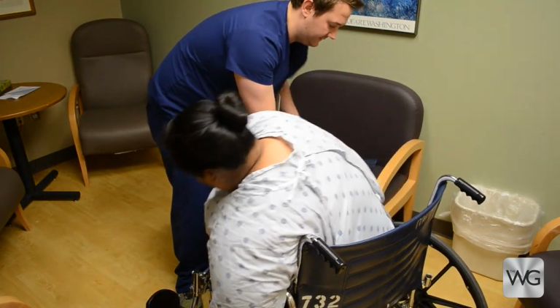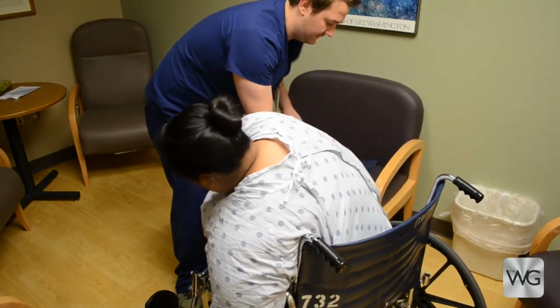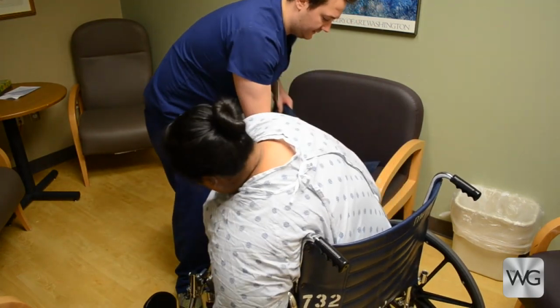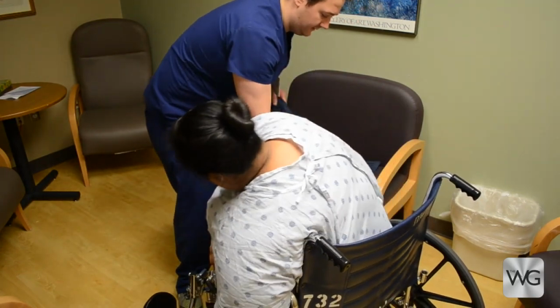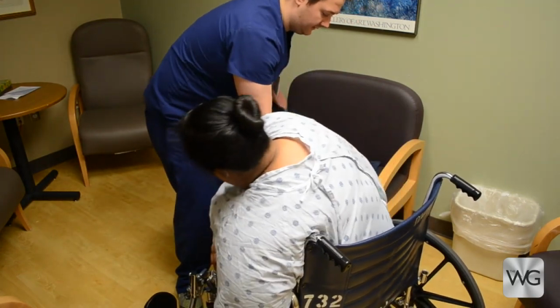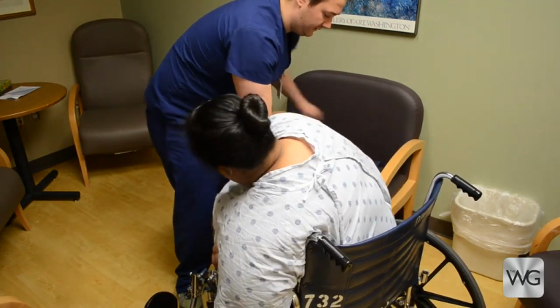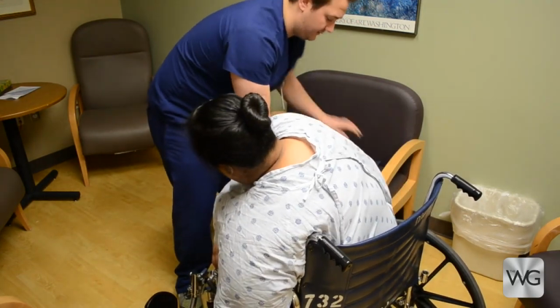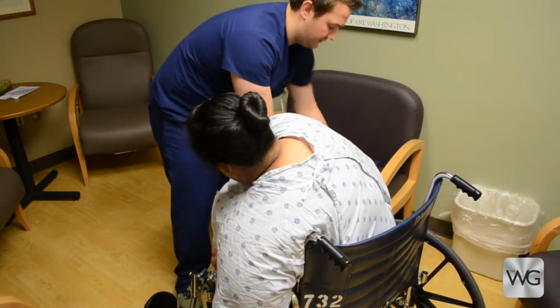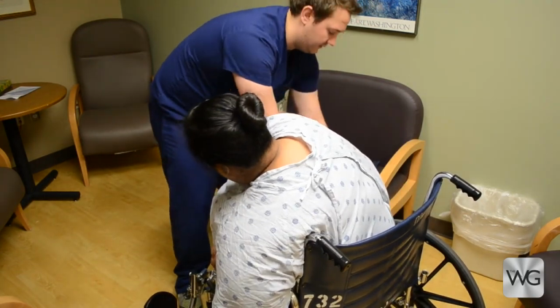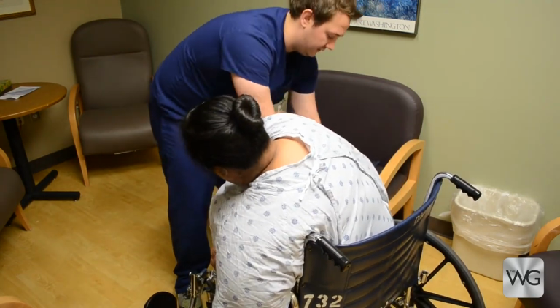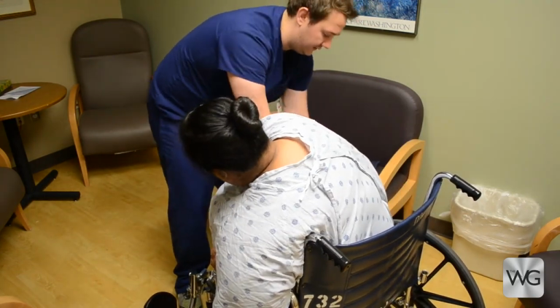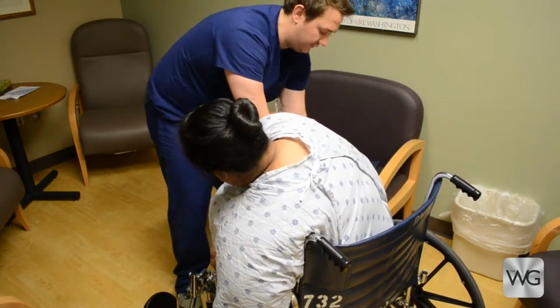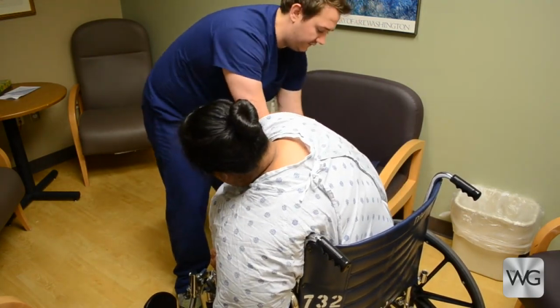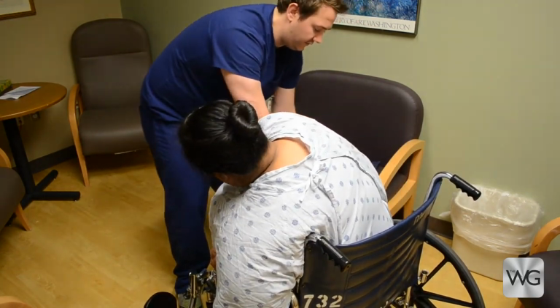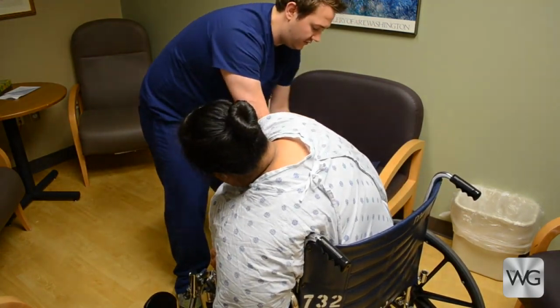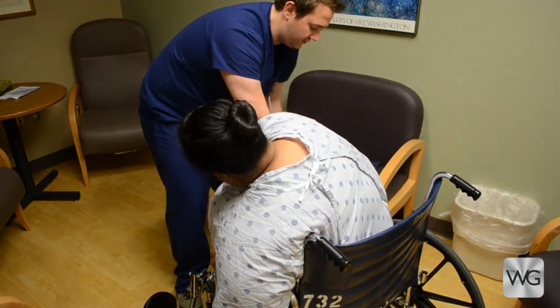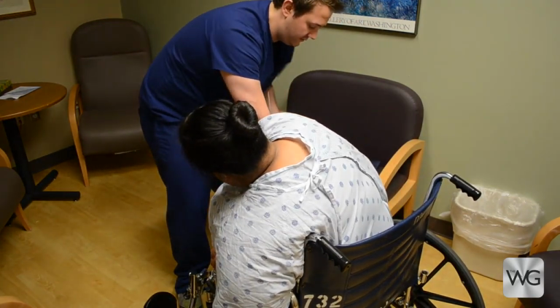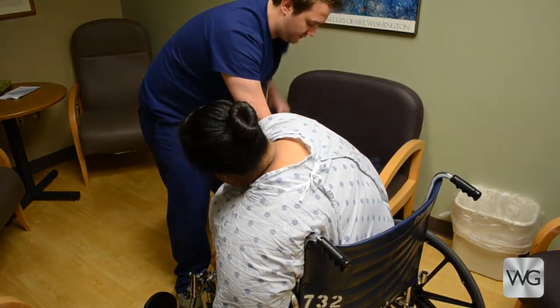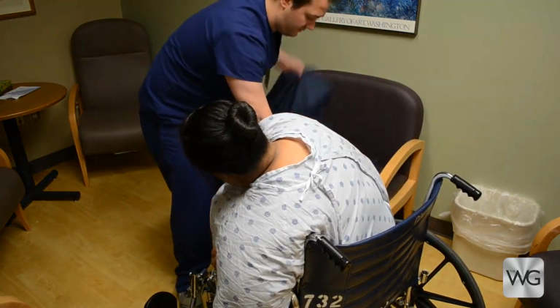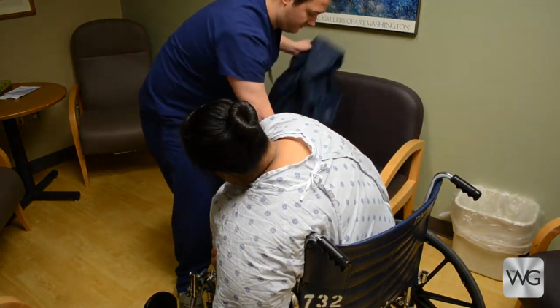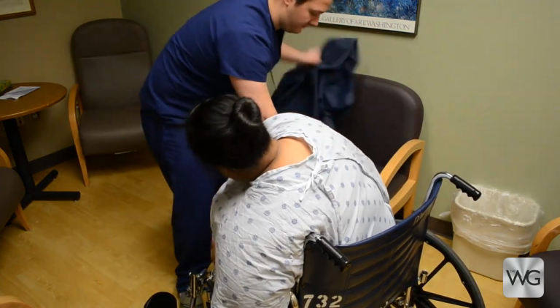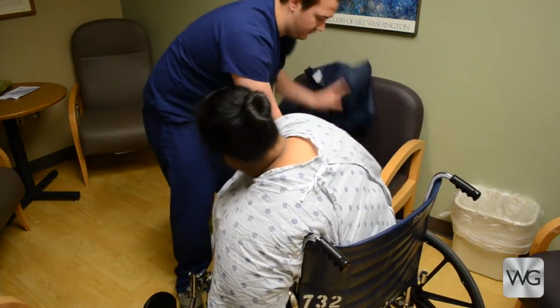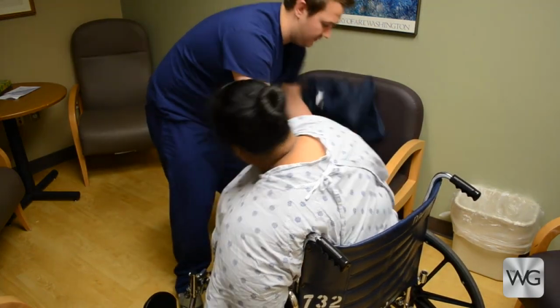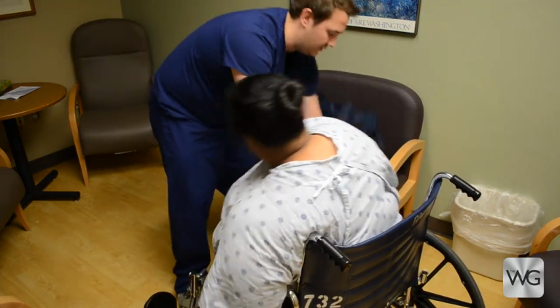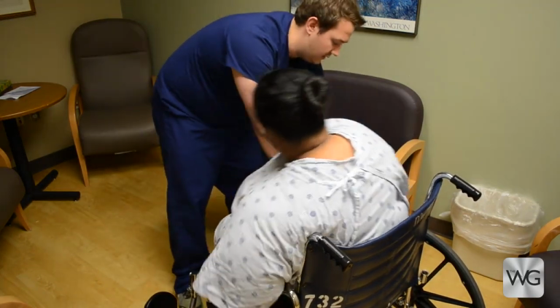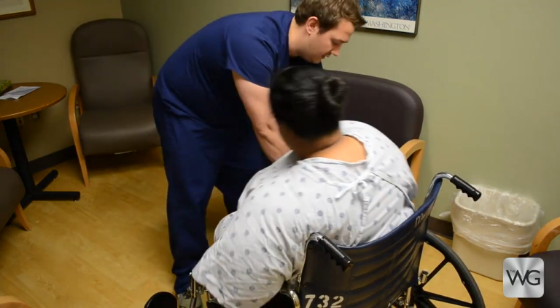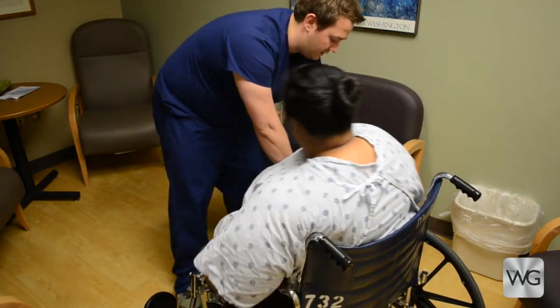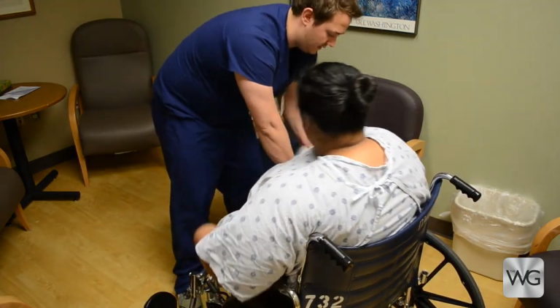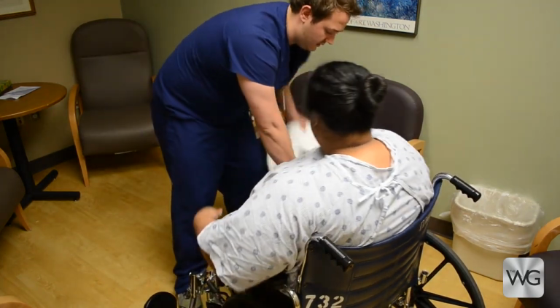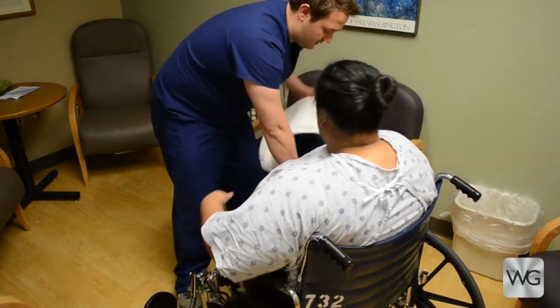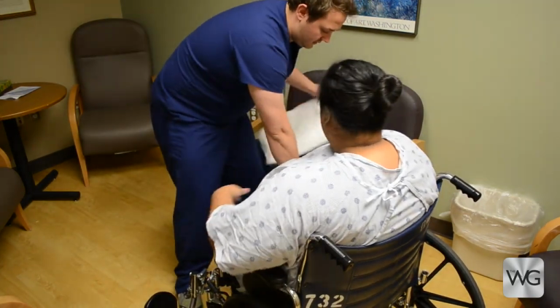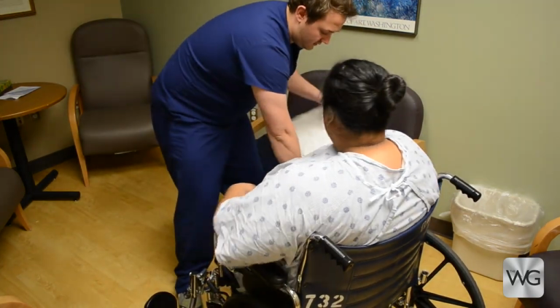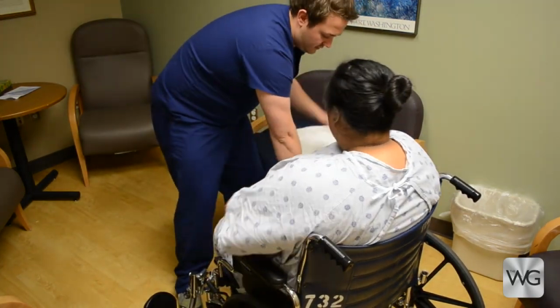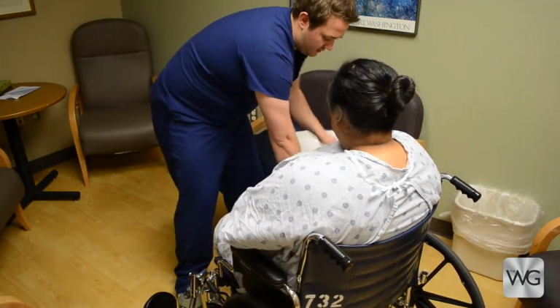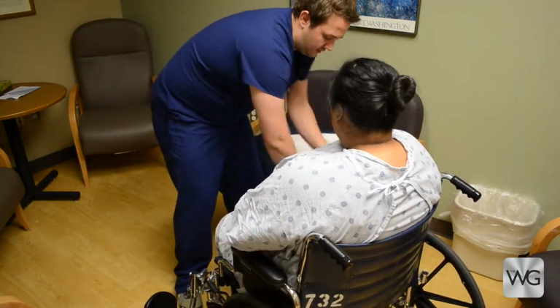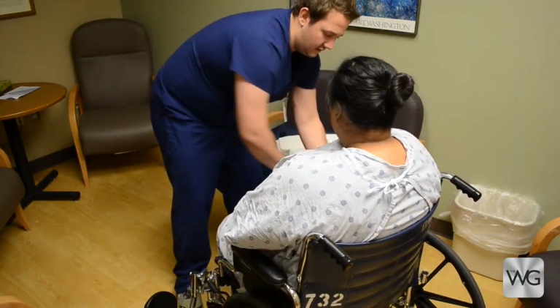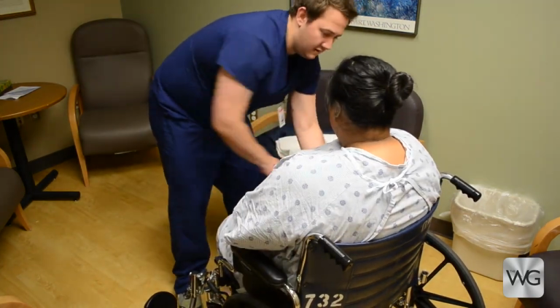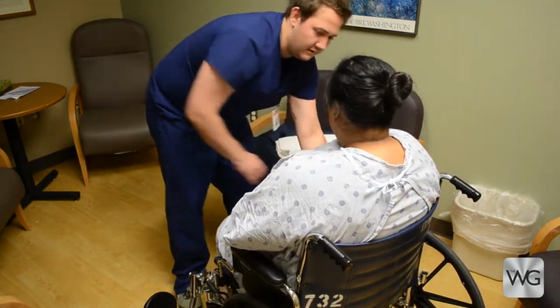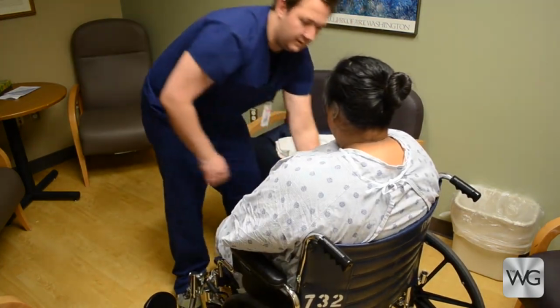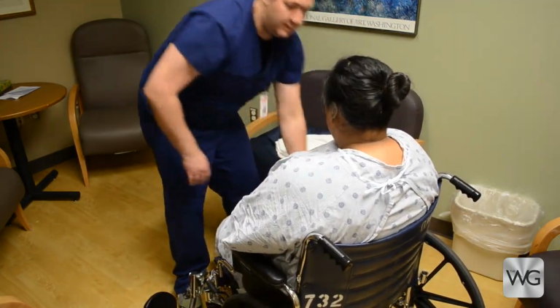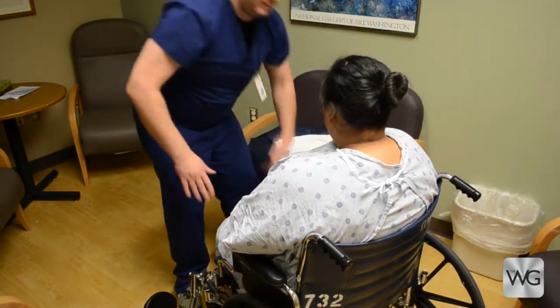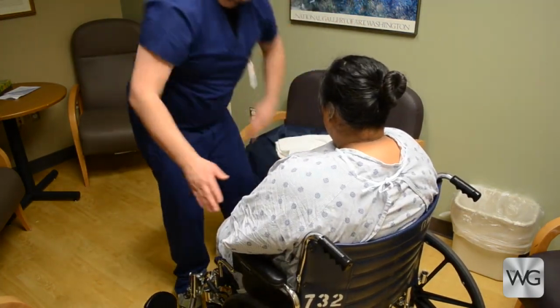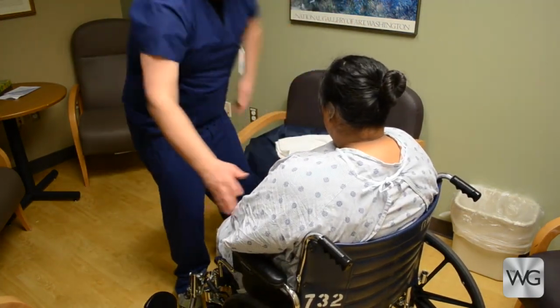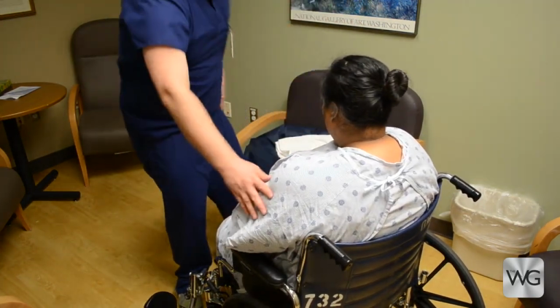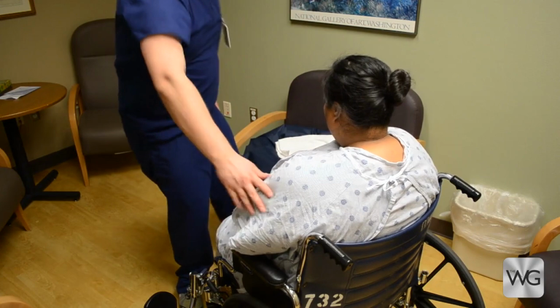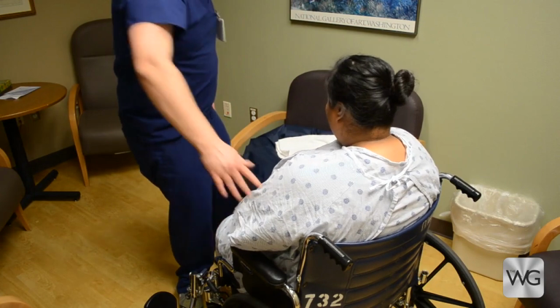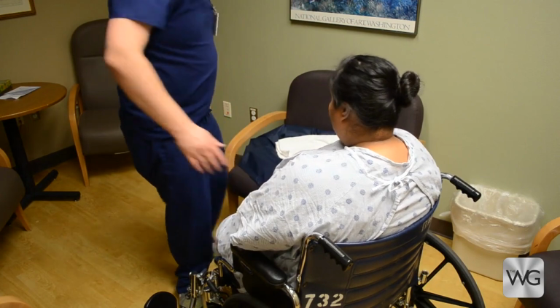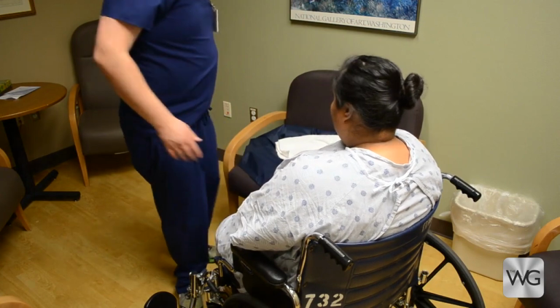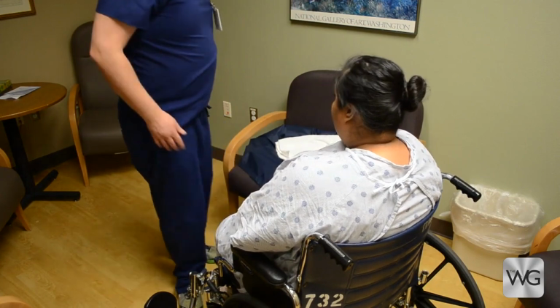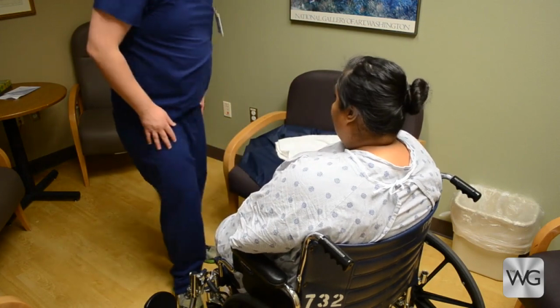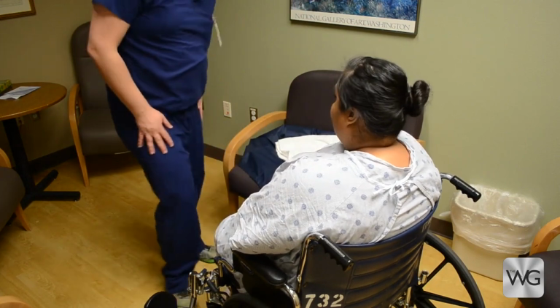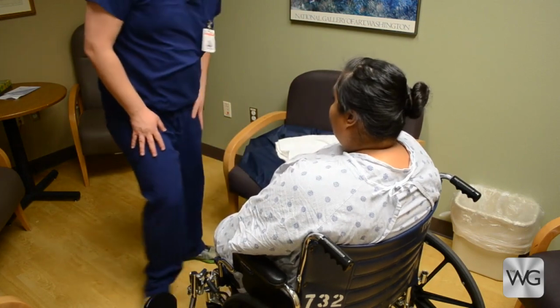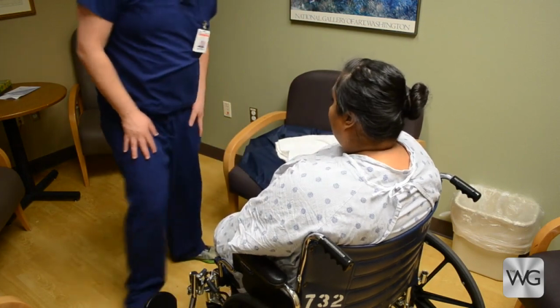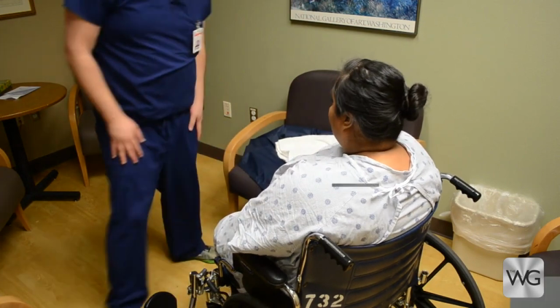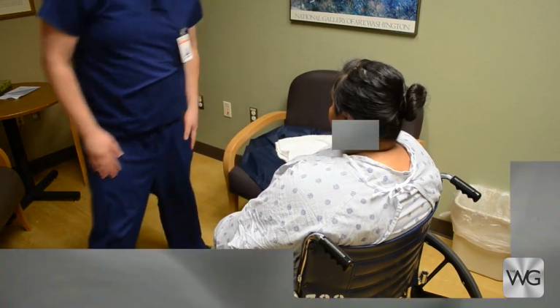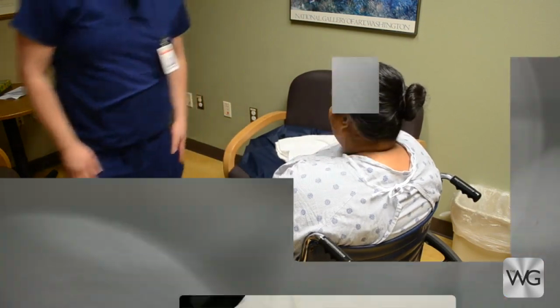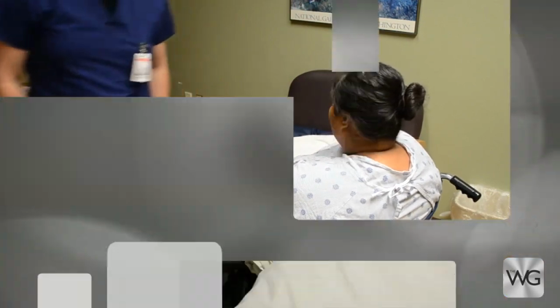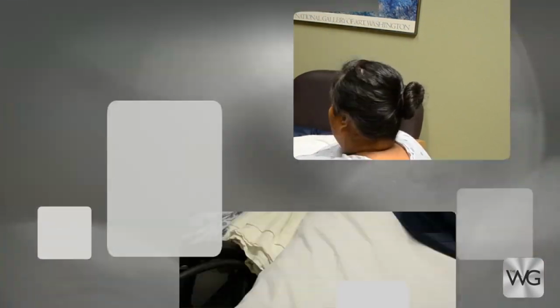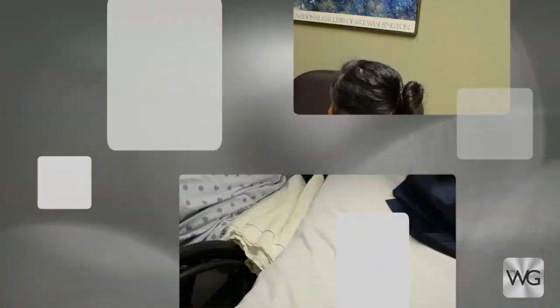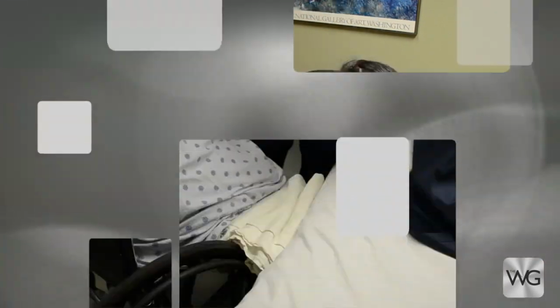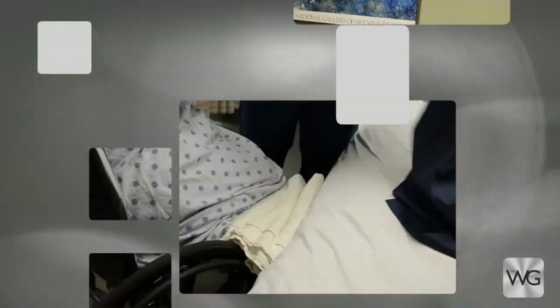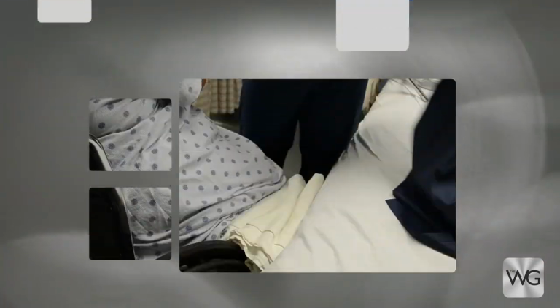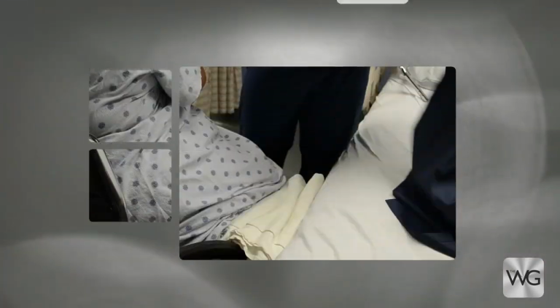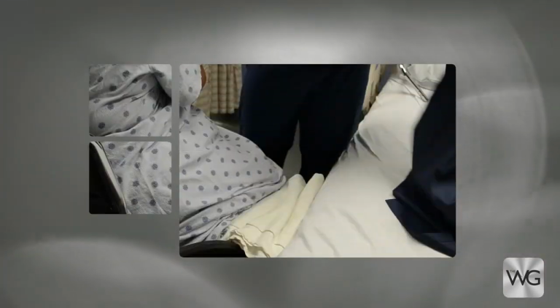Once in place, the slide sheet is removed, the arm rest is returned to the wheelchair, and the patient is wheeled back to the bedside.